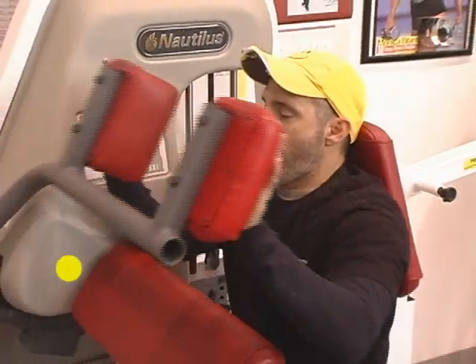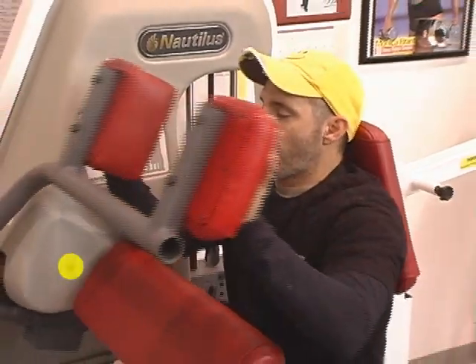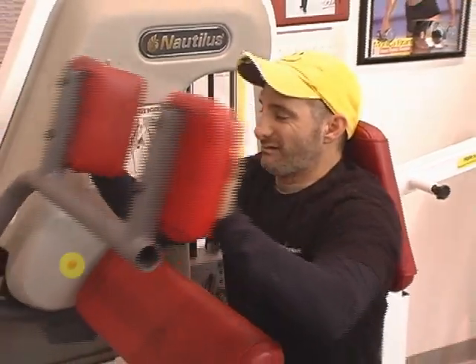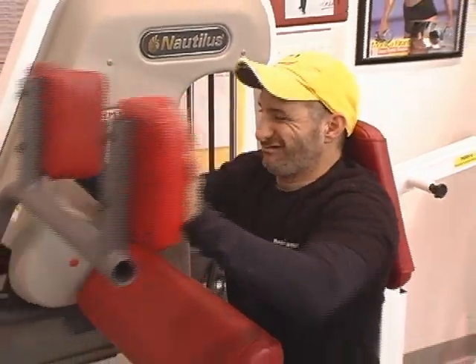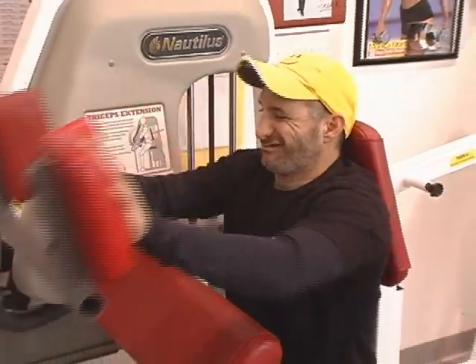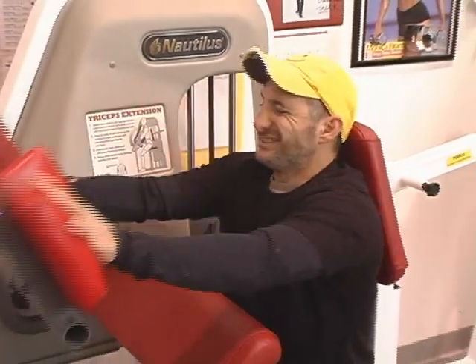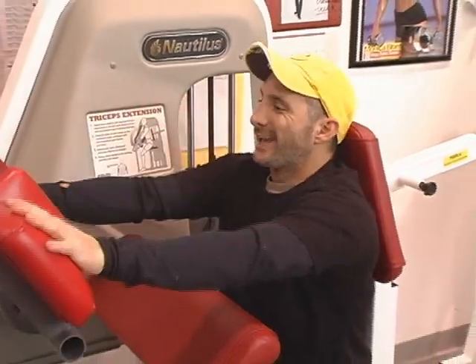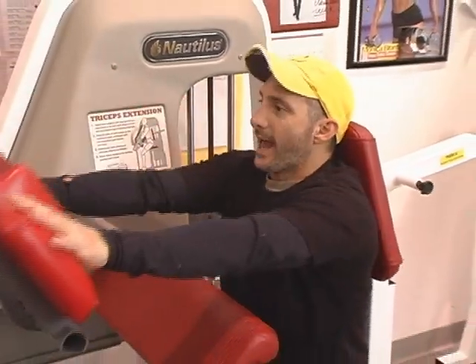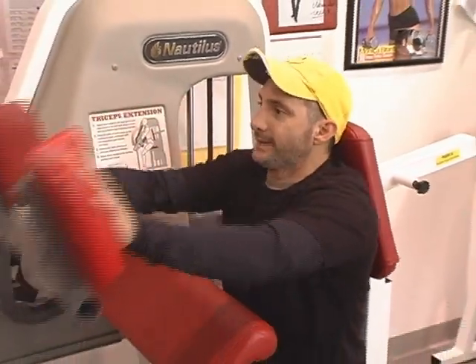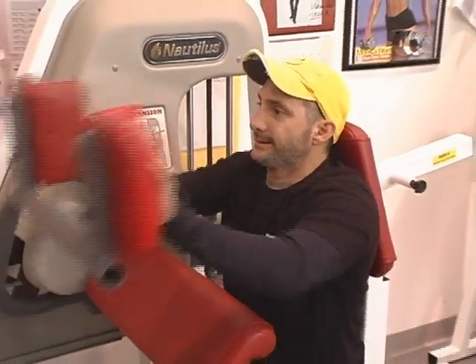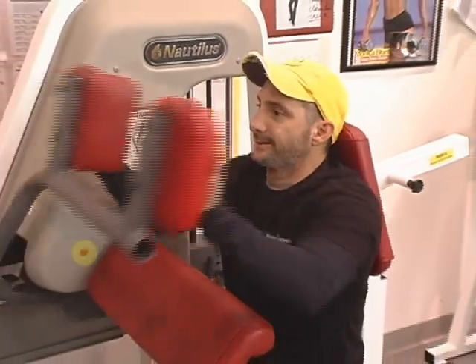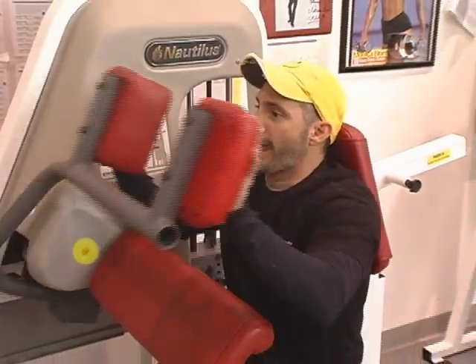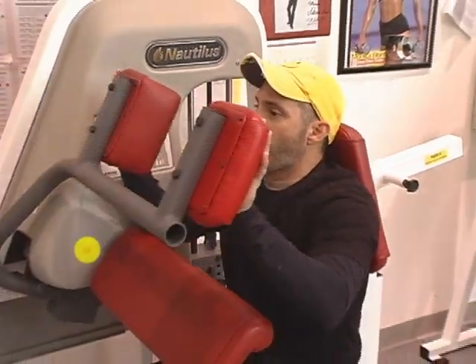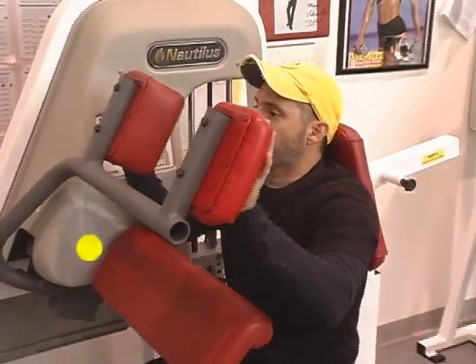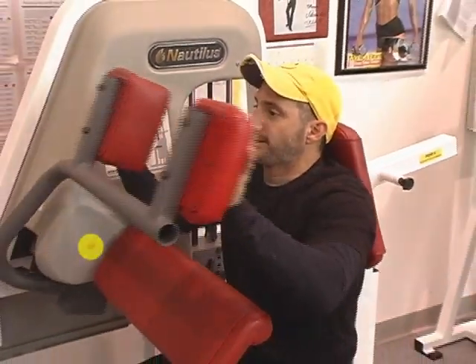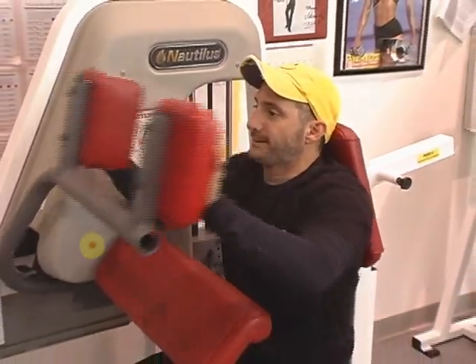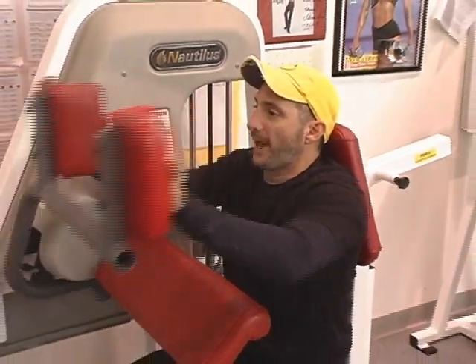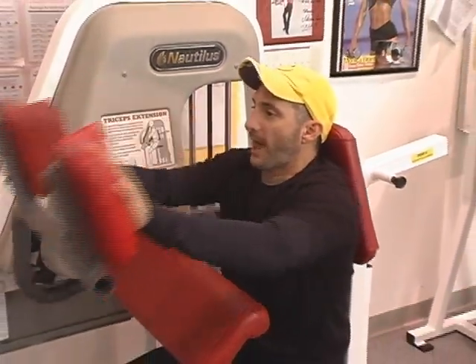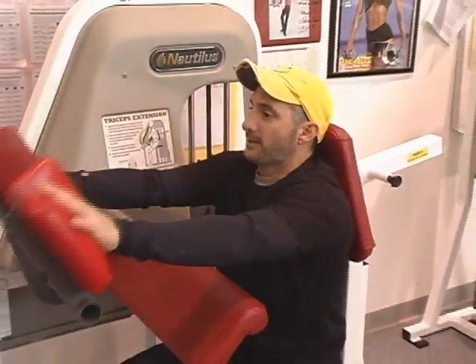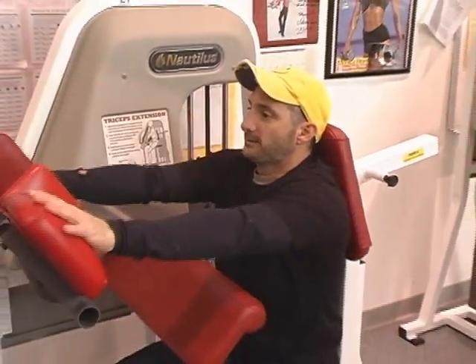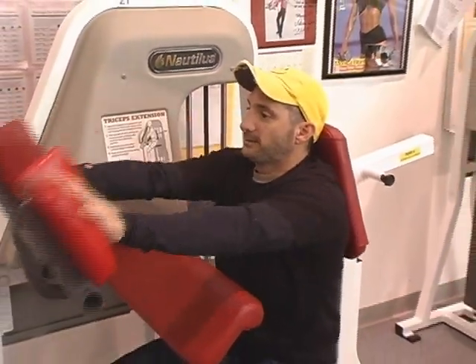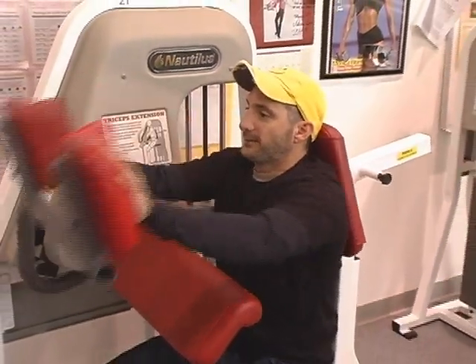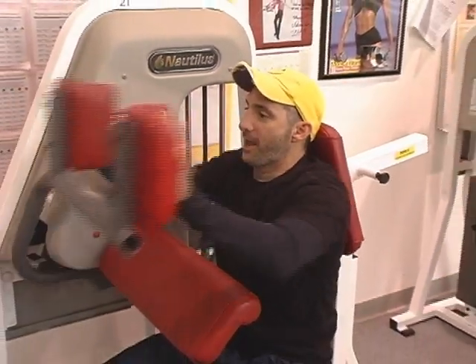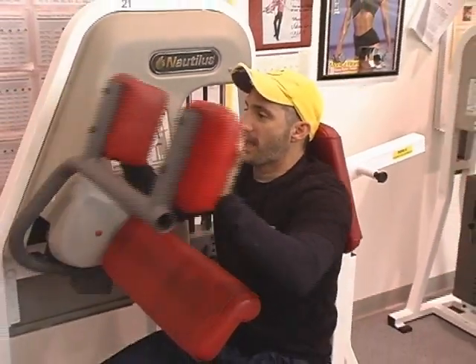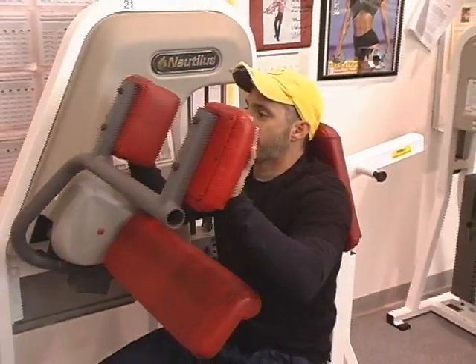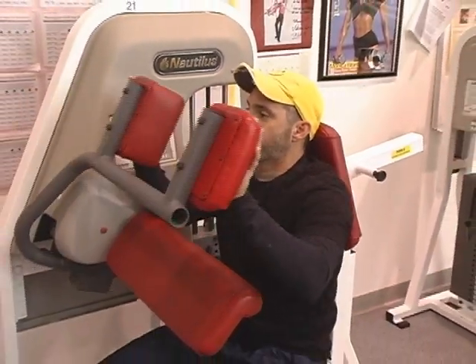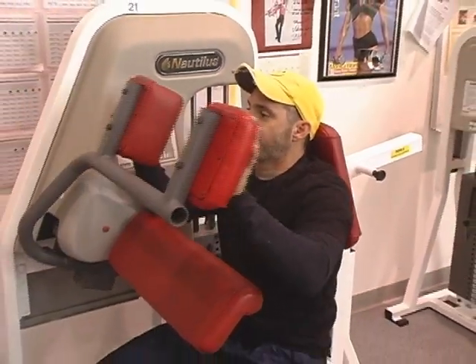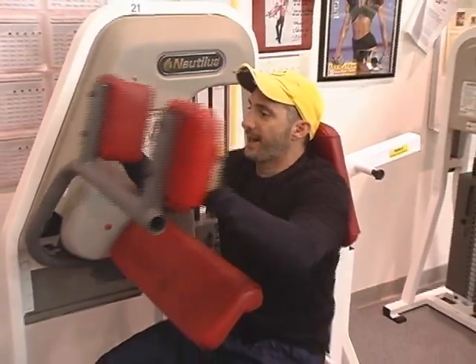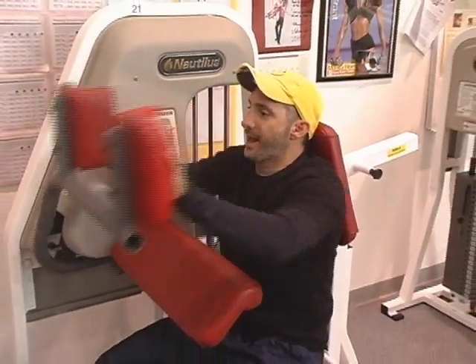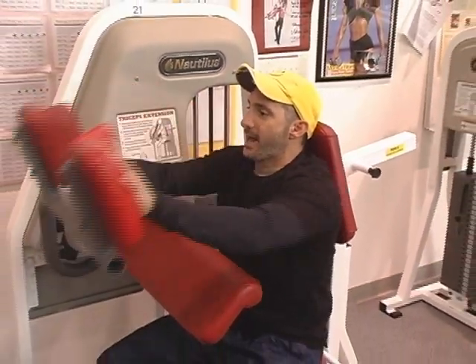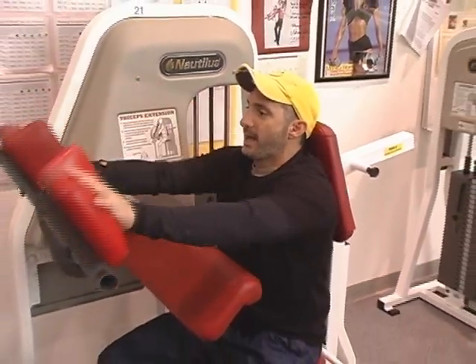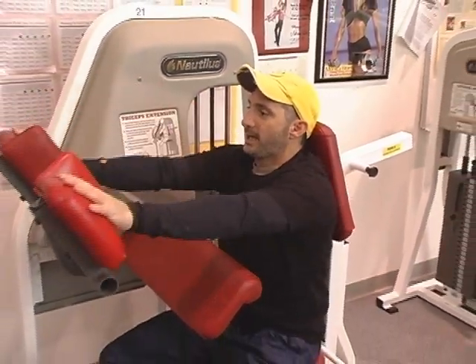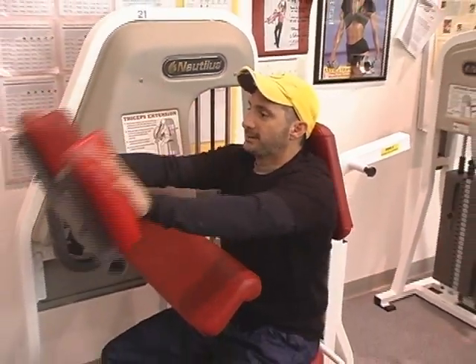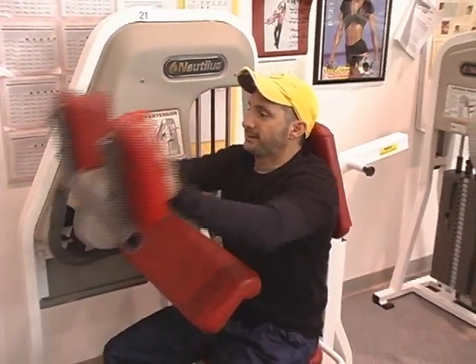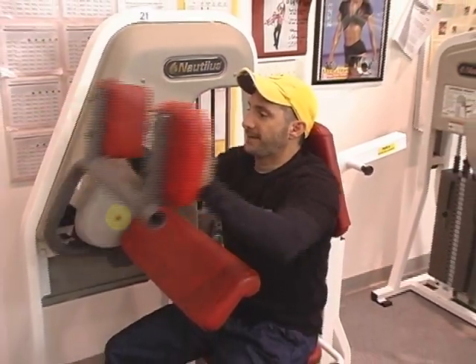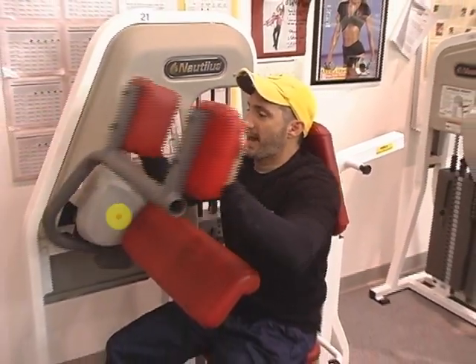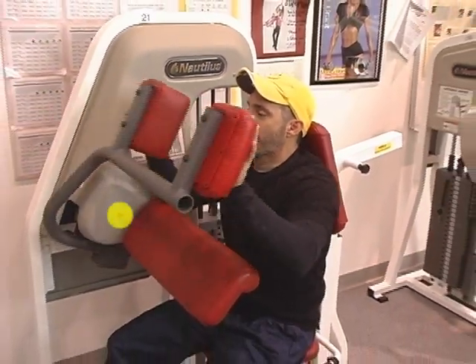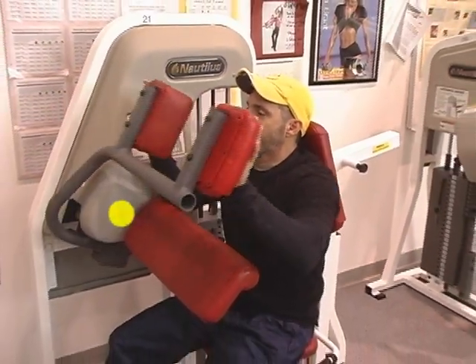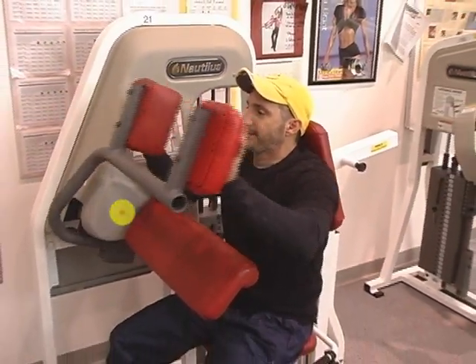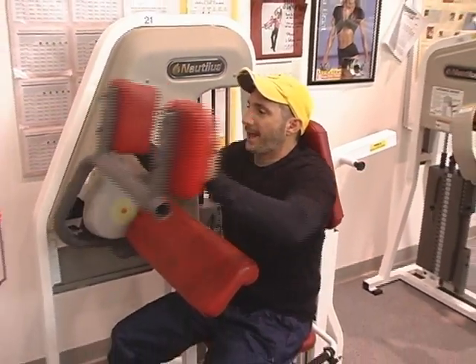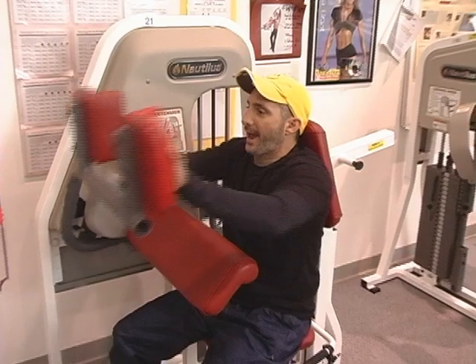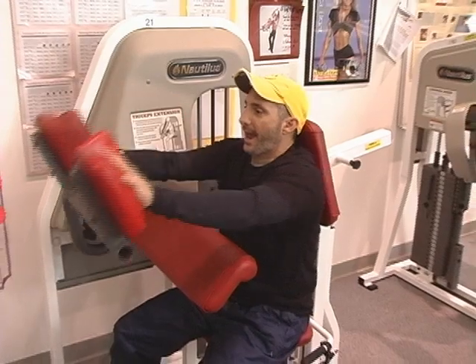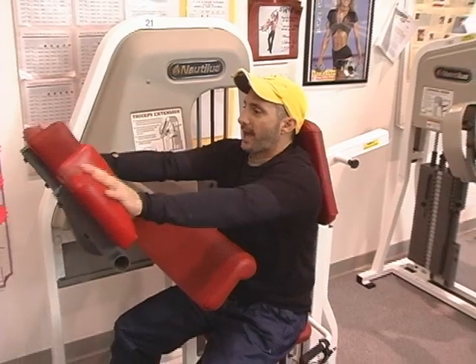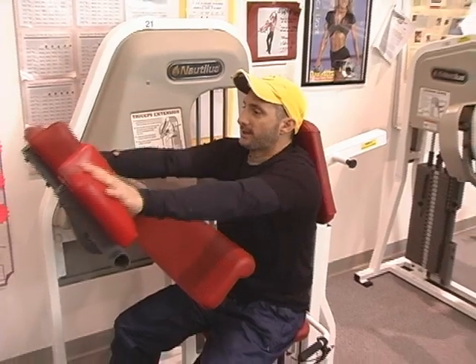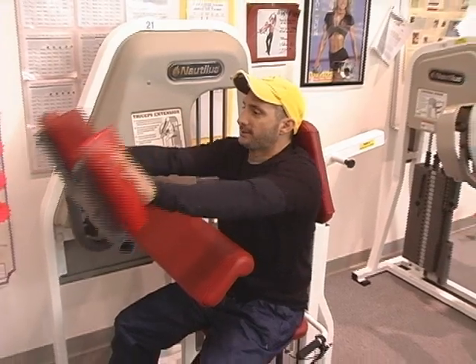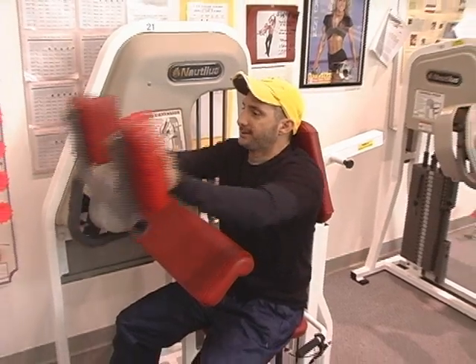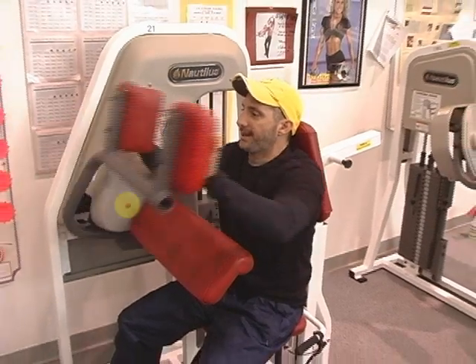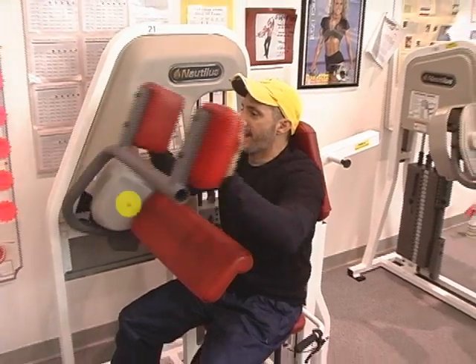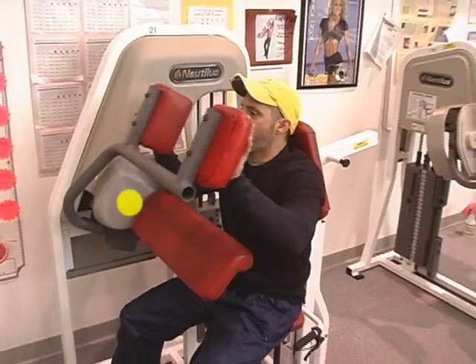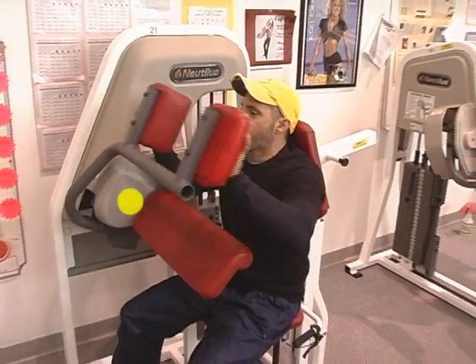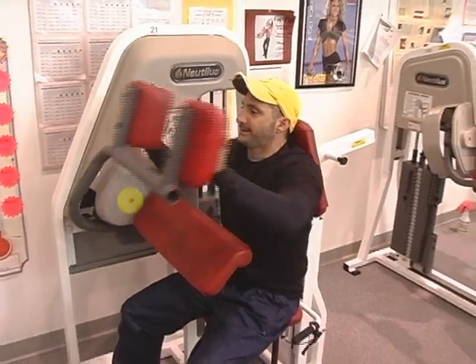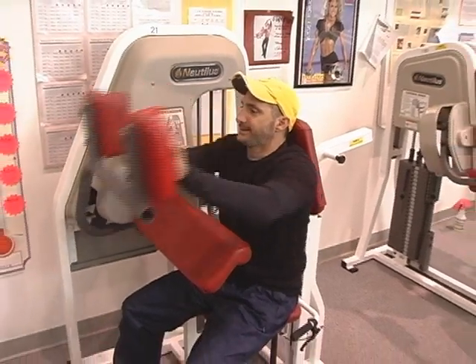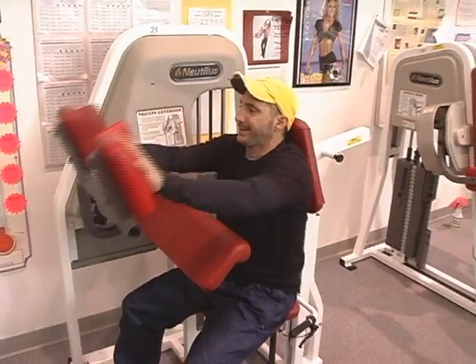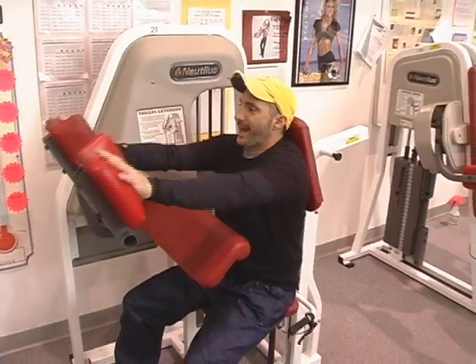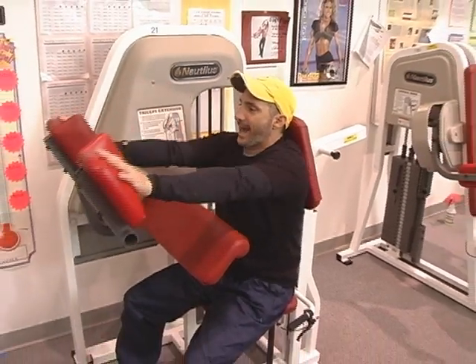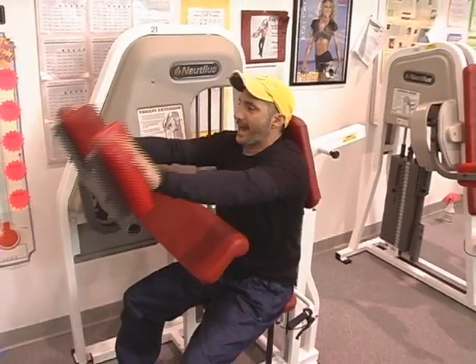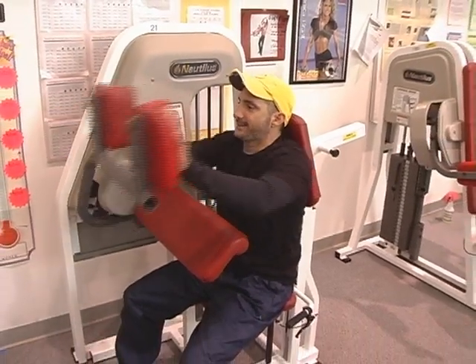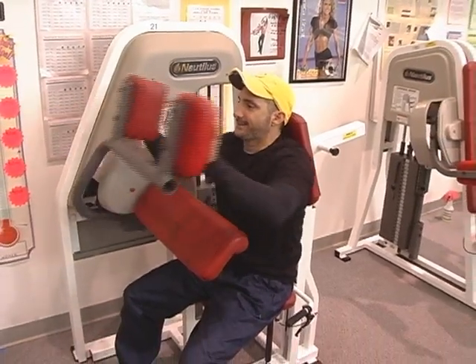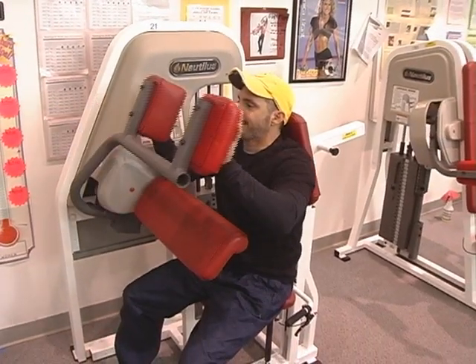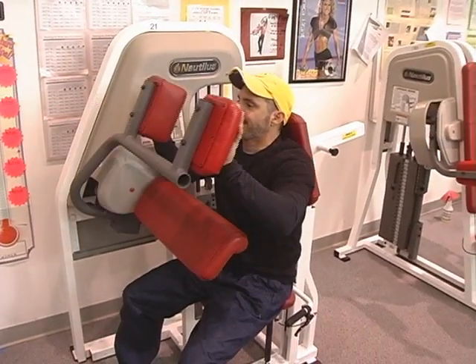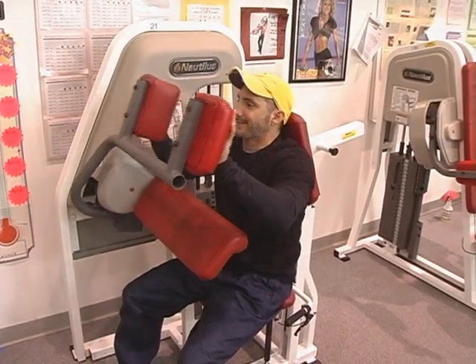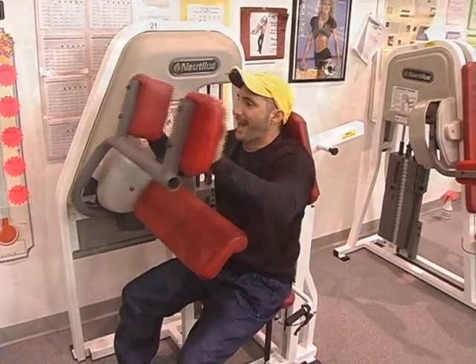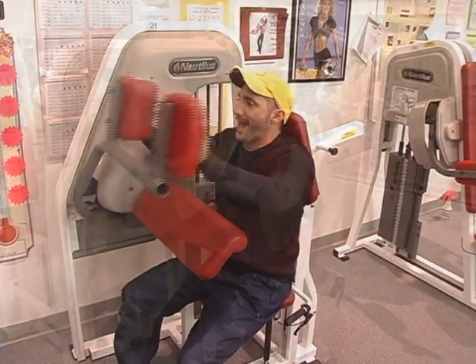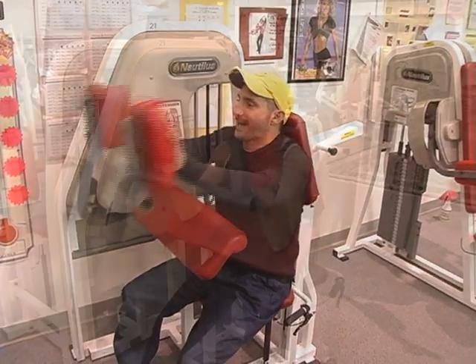Now Joe should have his arms down. Joe, put your arms down. Joe, put your elbows on the pad. Joe sits back.